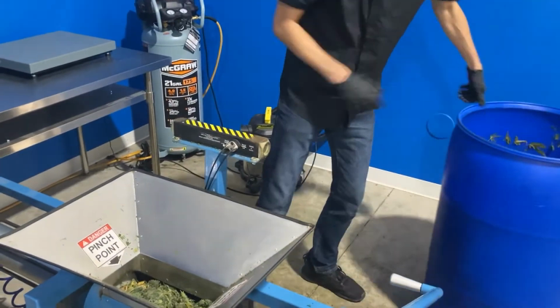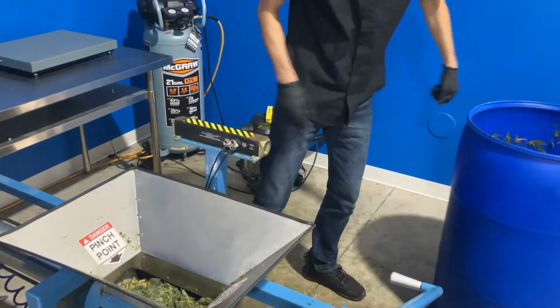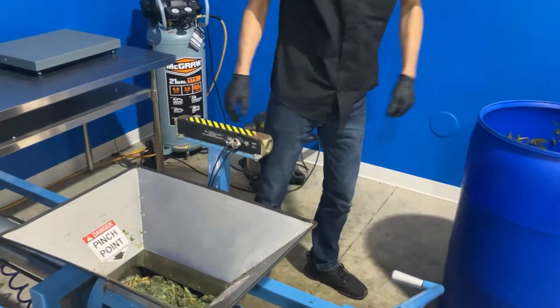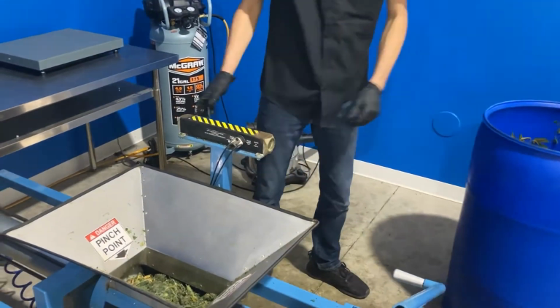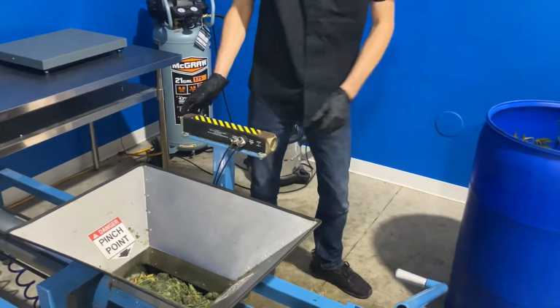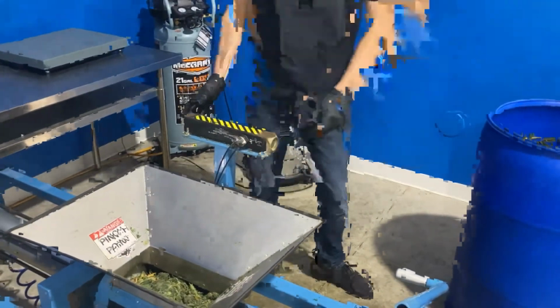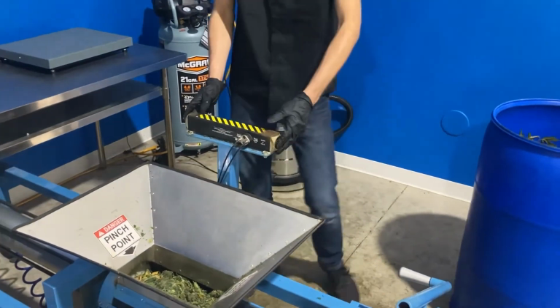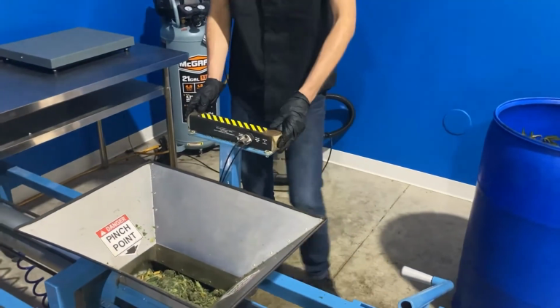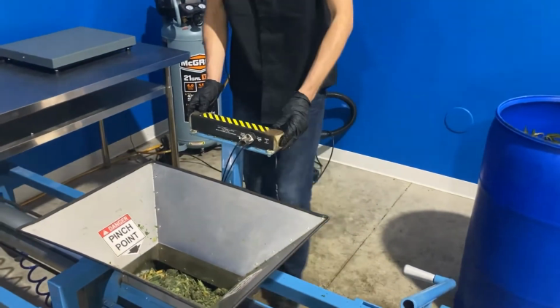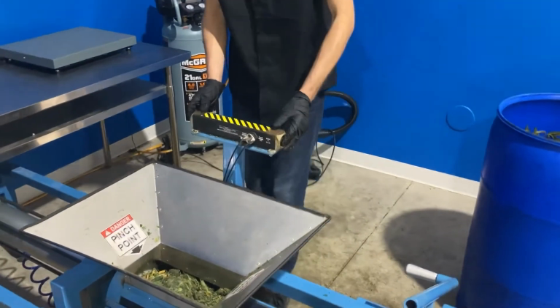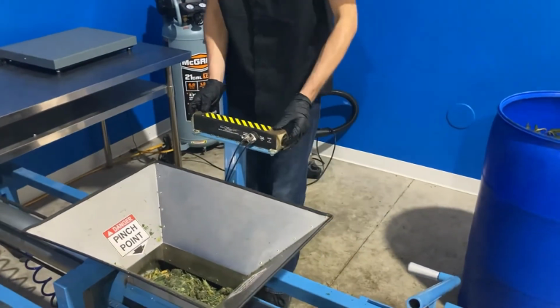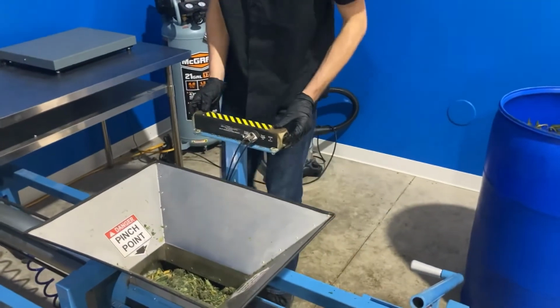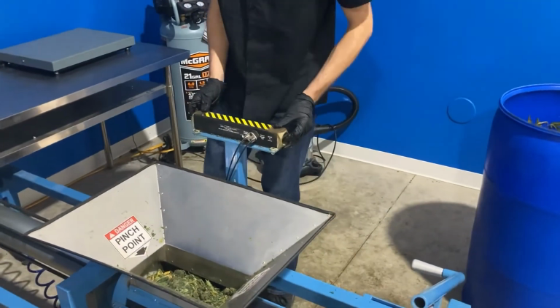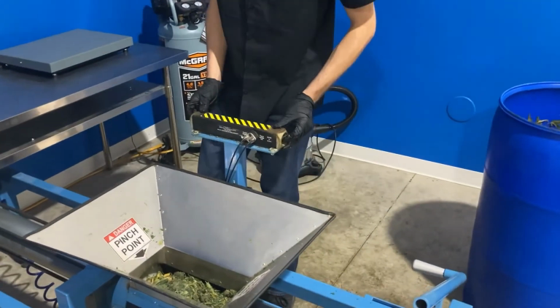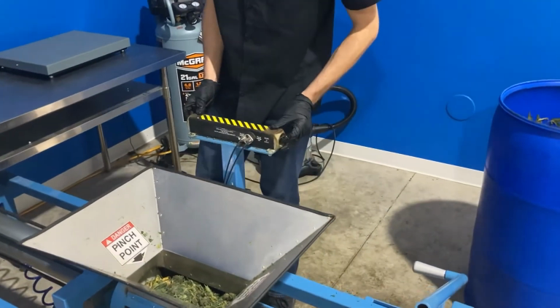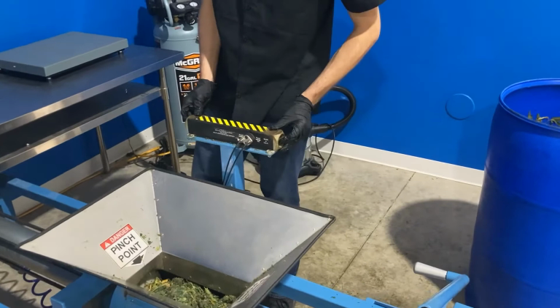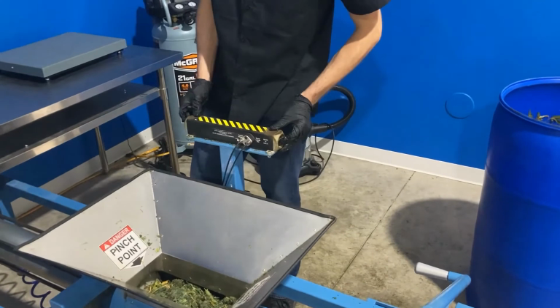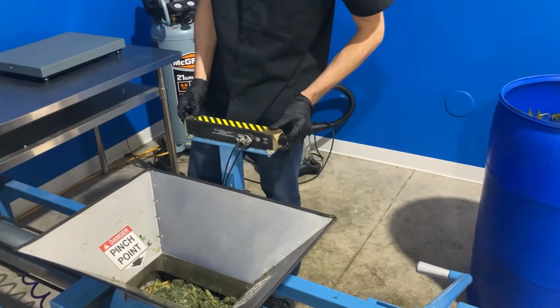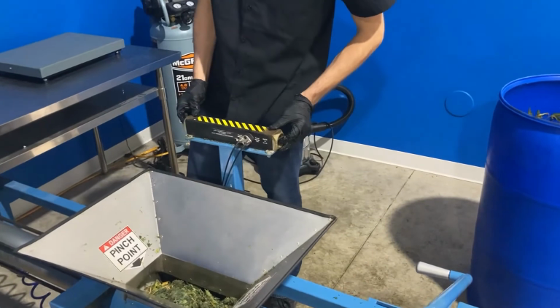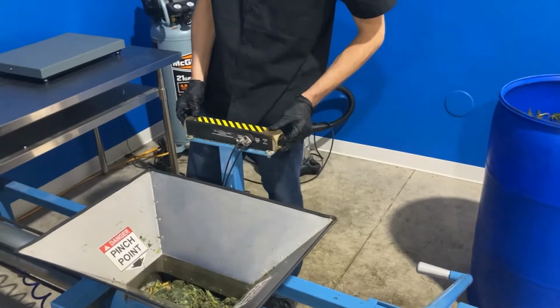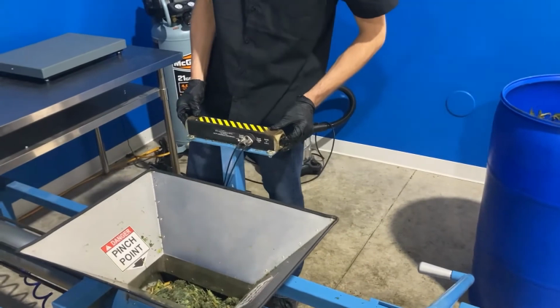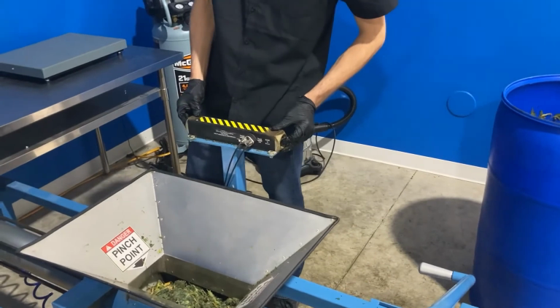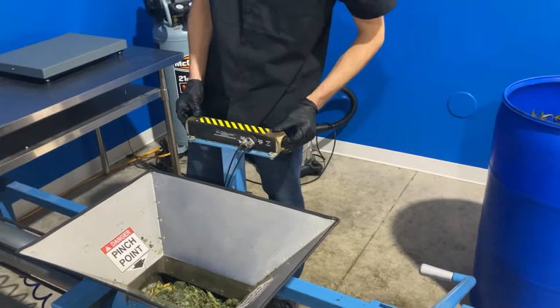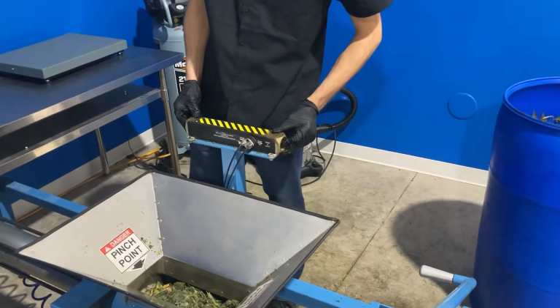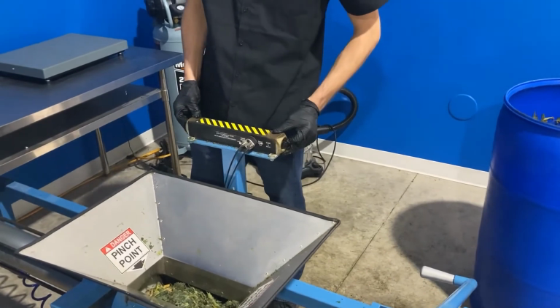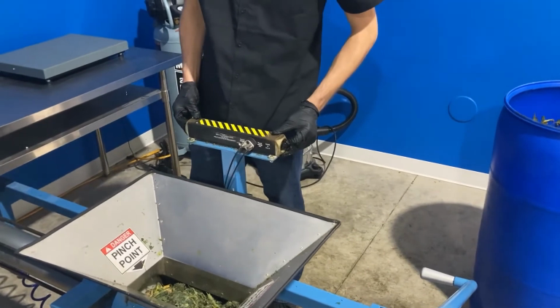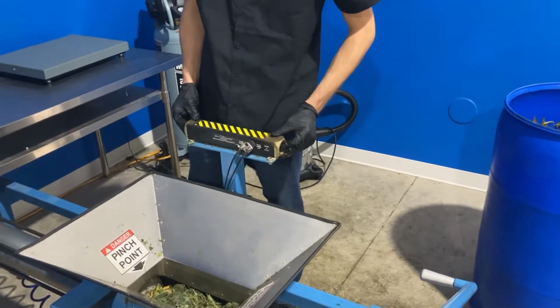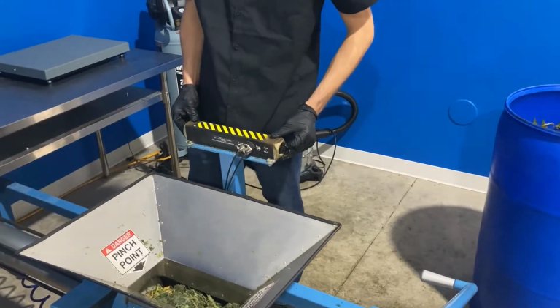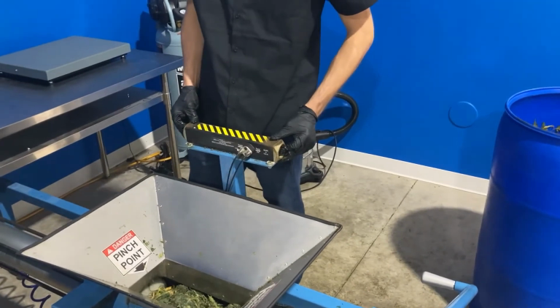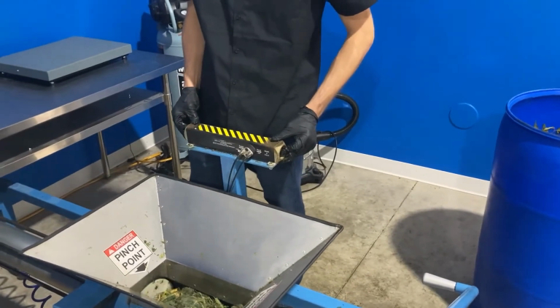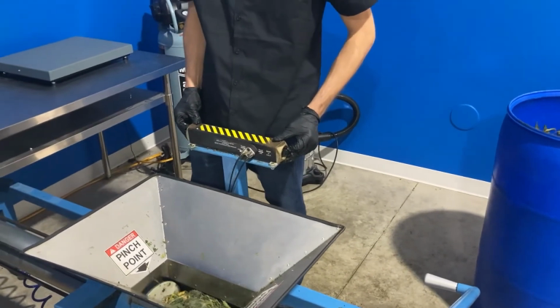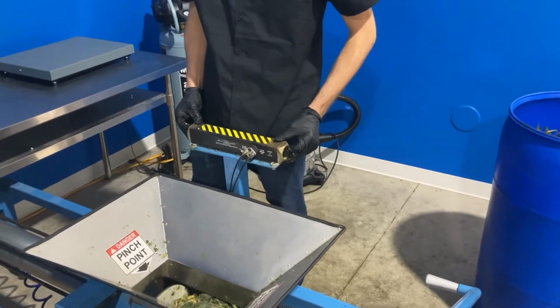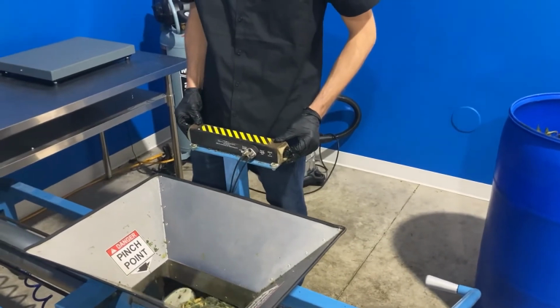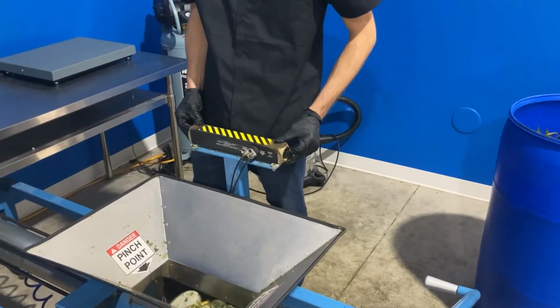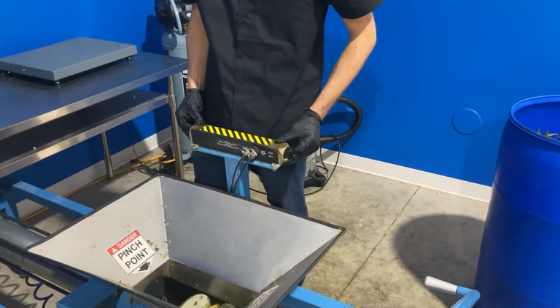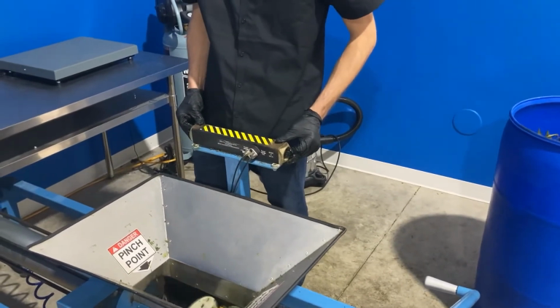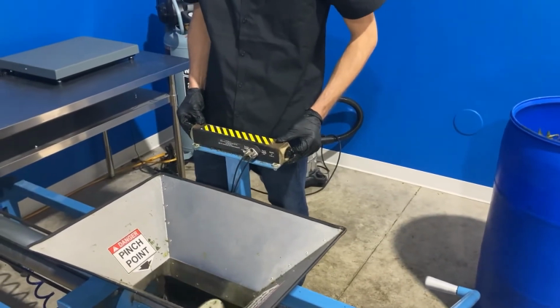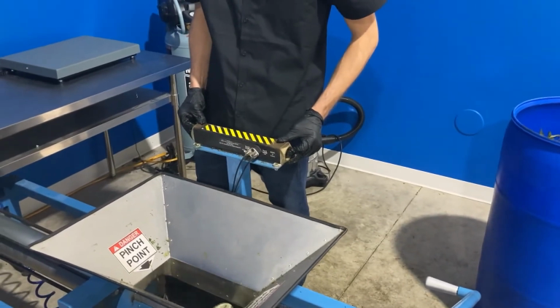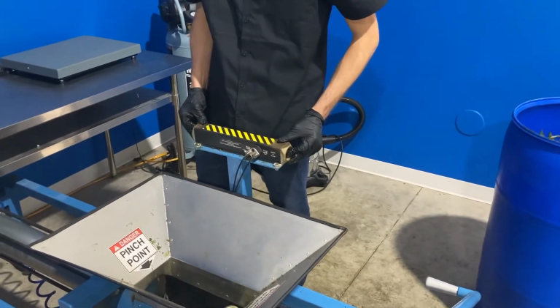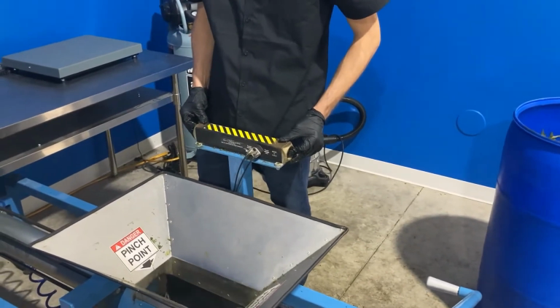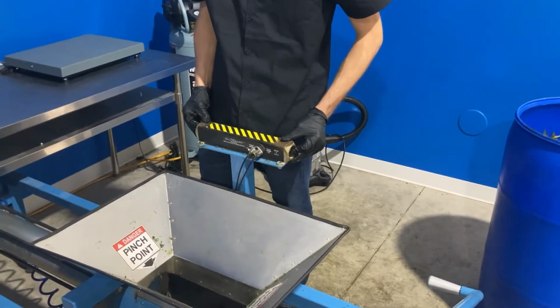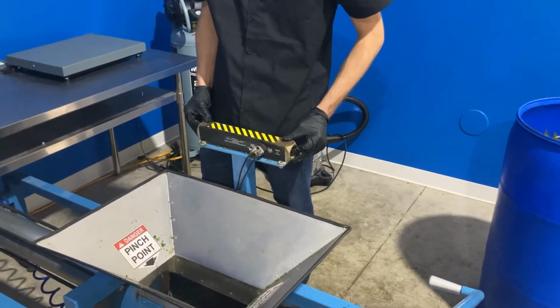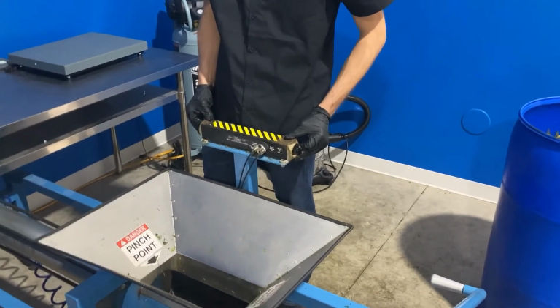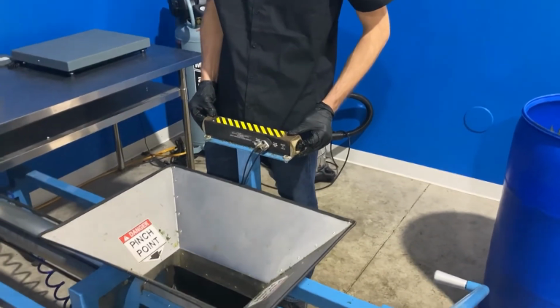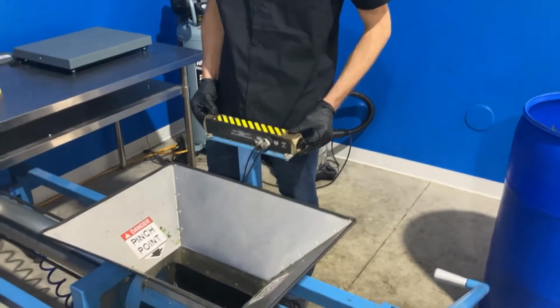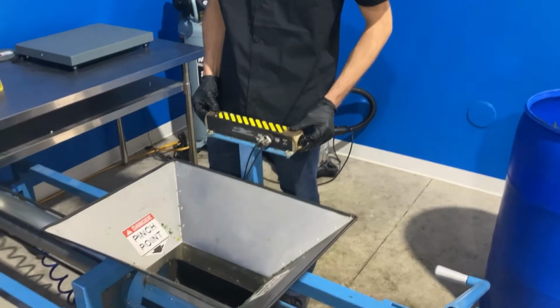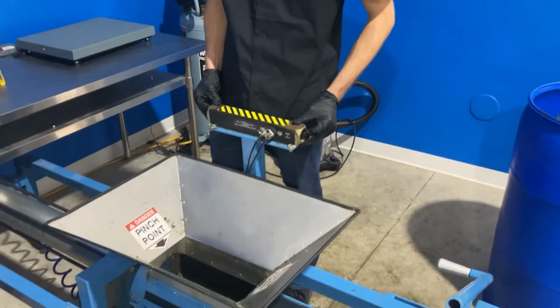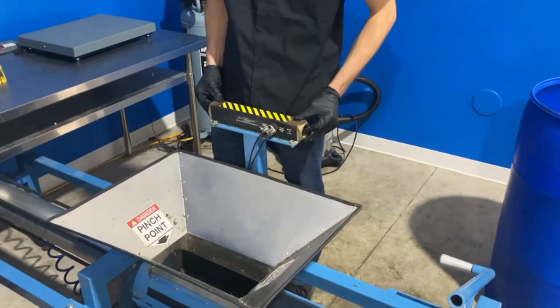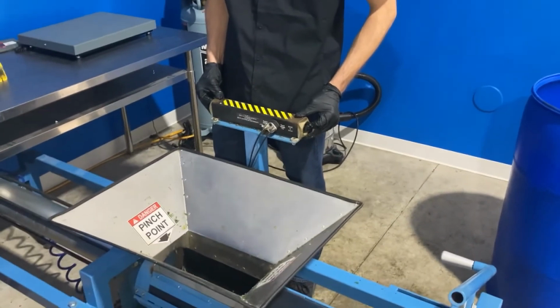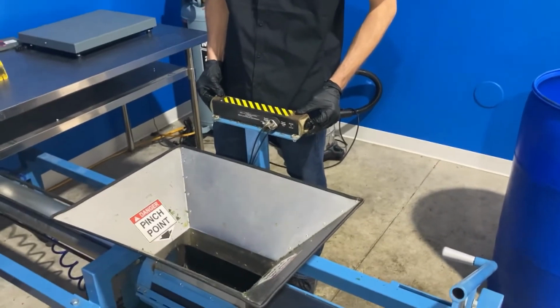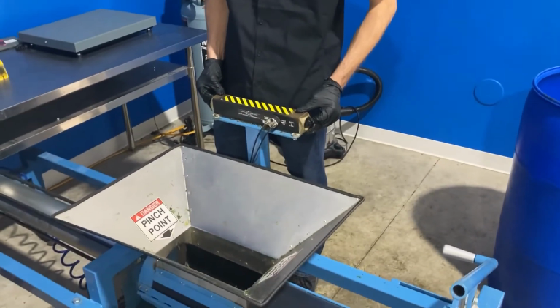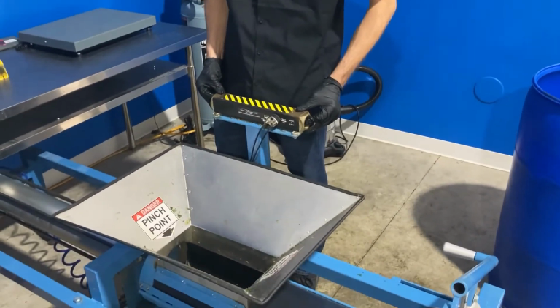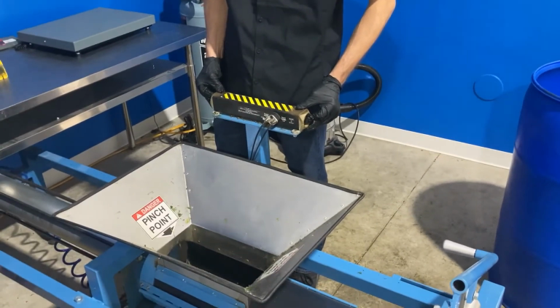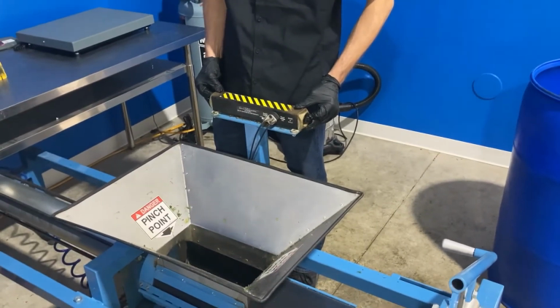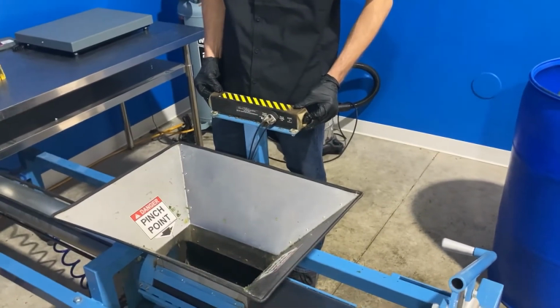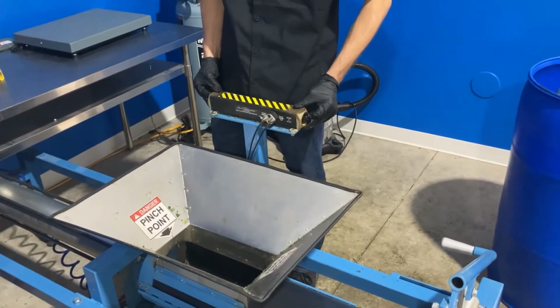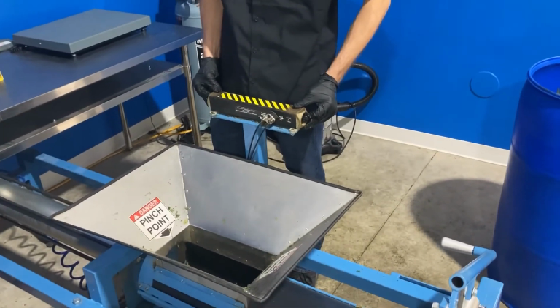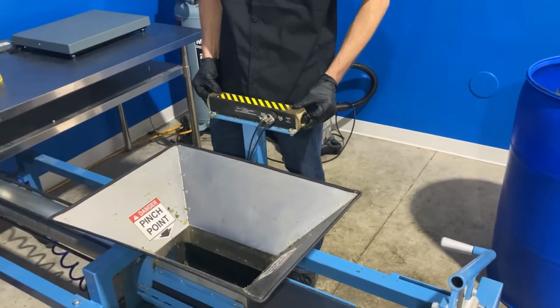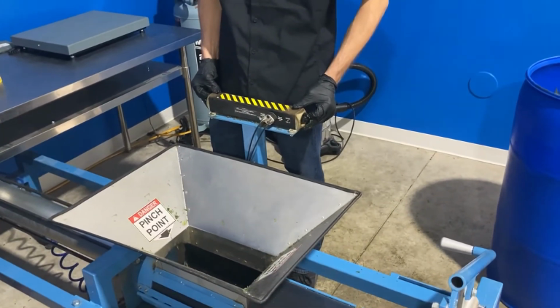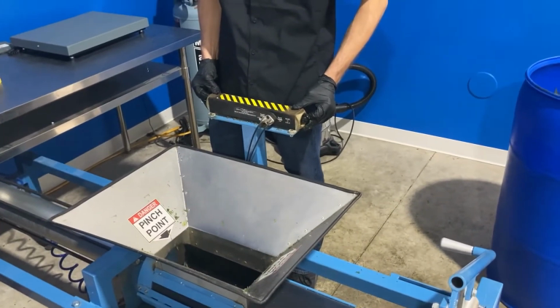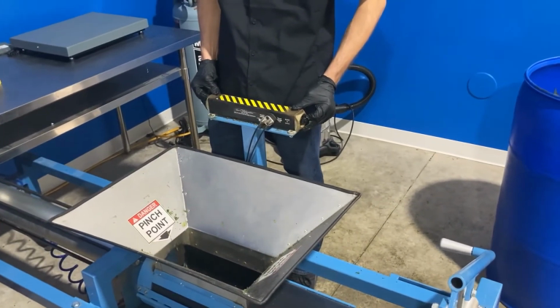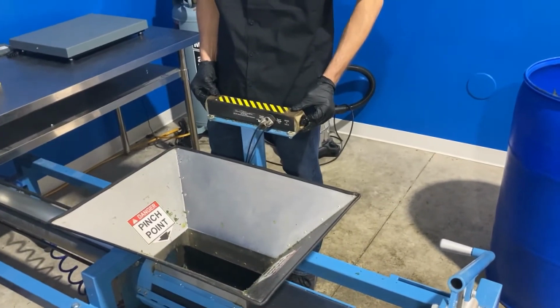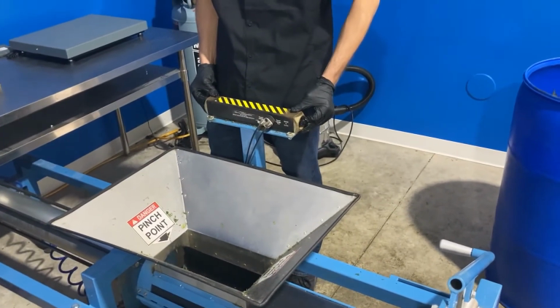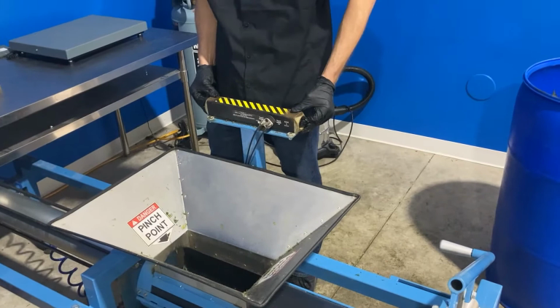Once the material is loaded again, compress the finger buttons and use the foot switch to compress the material.